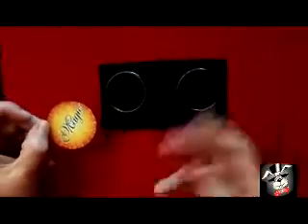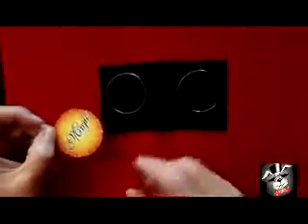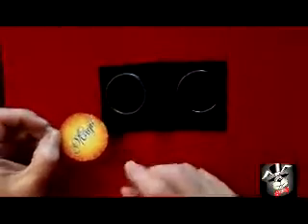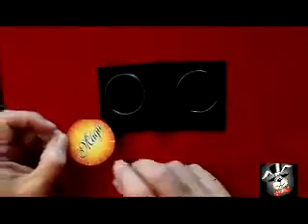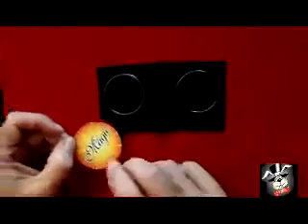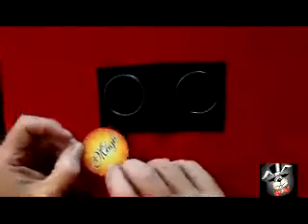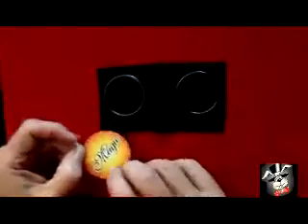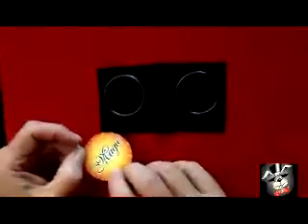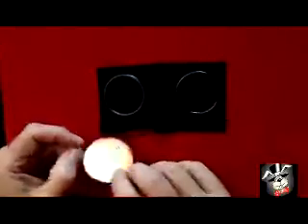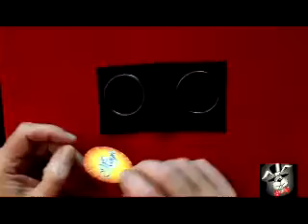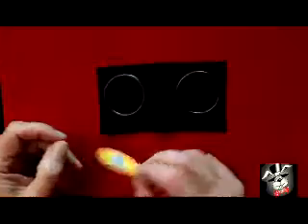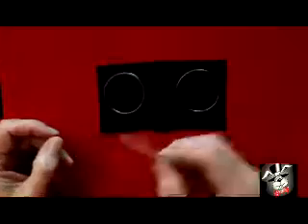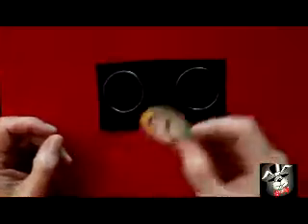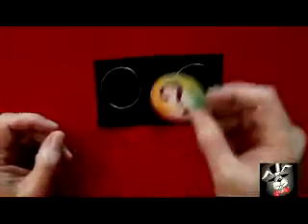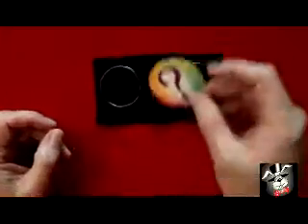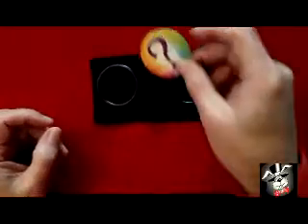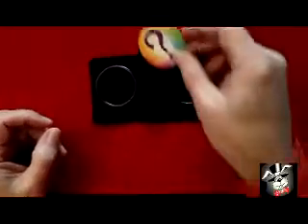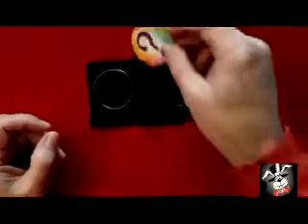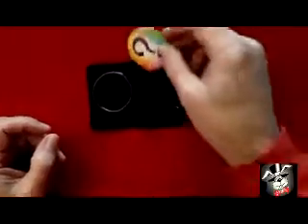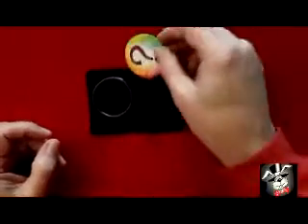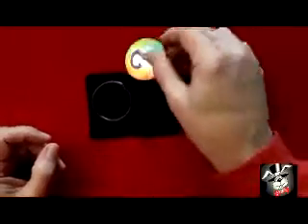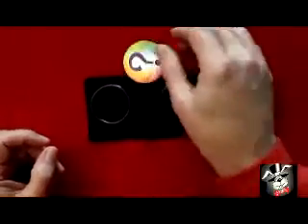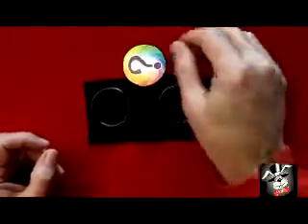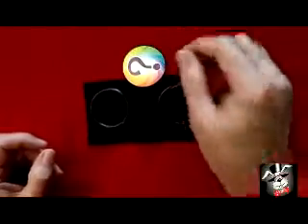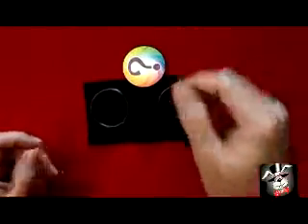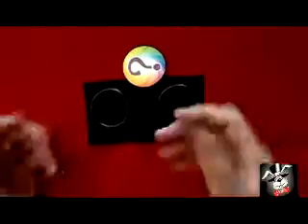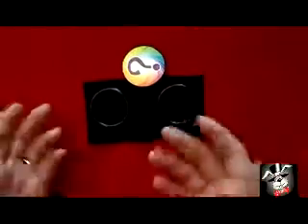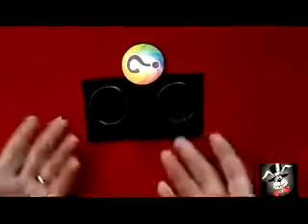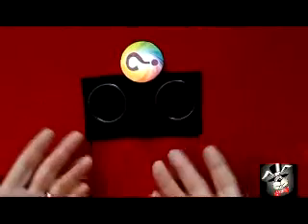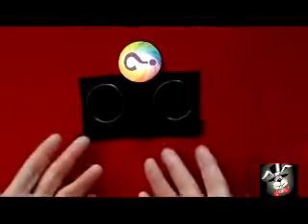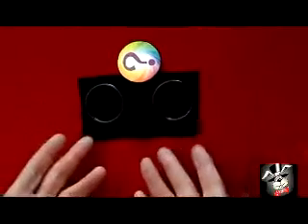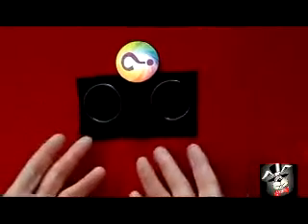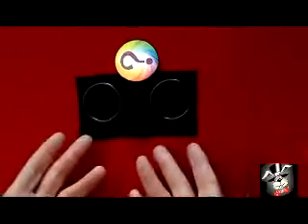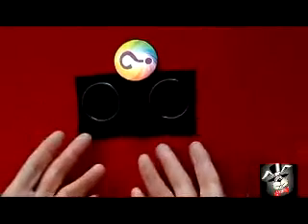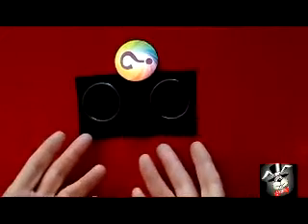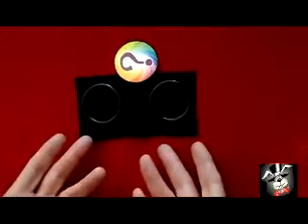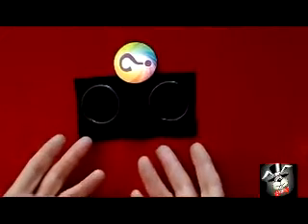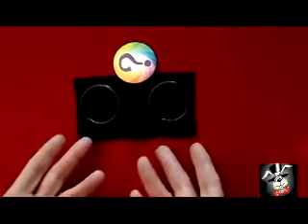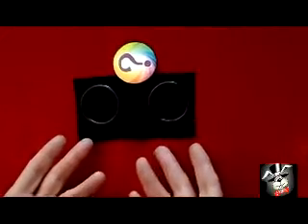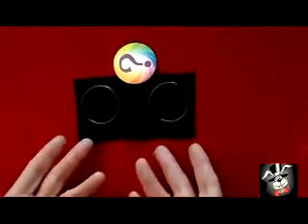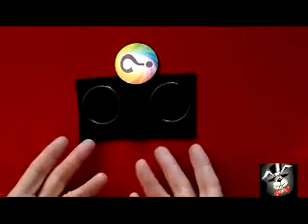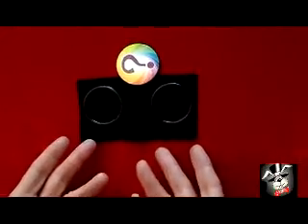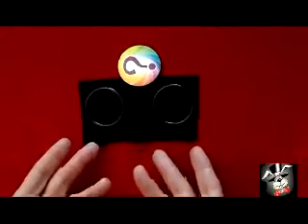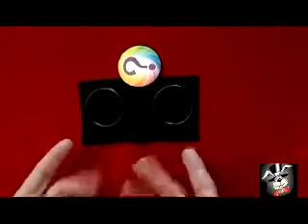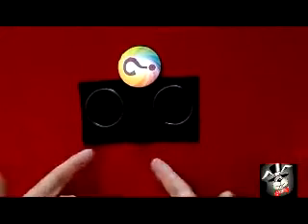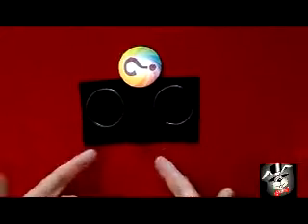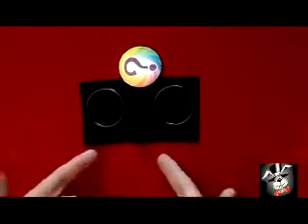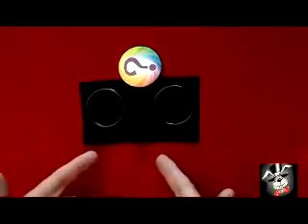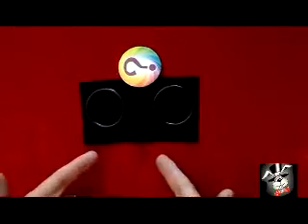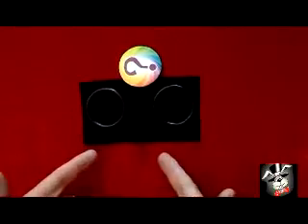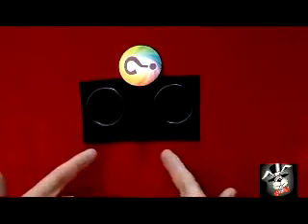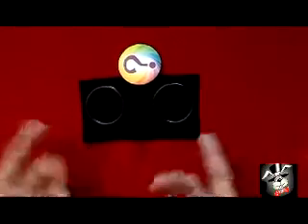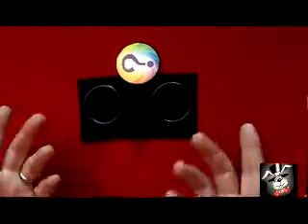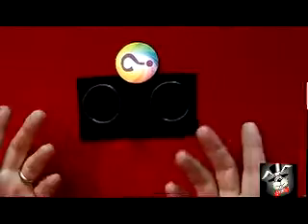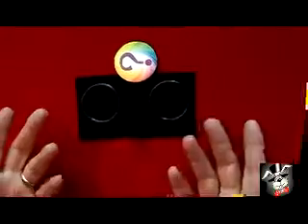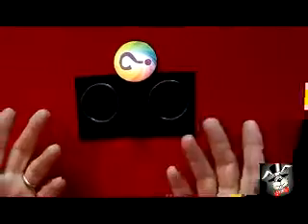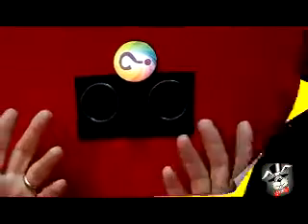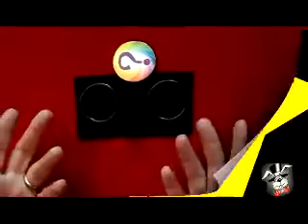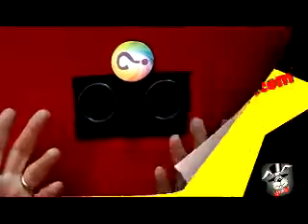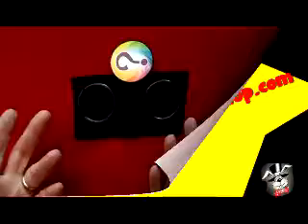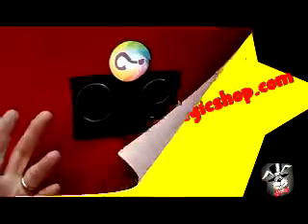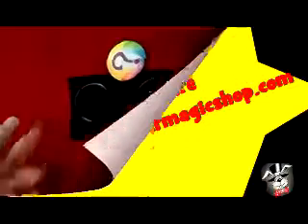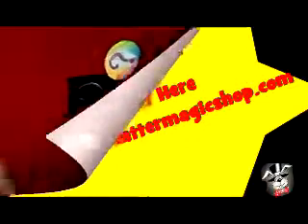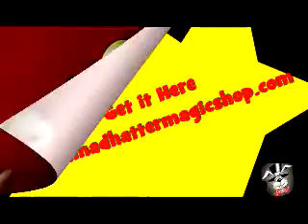Chinese Ring Illusion — great little trick. You can get that at Mad Hatter Magic Shop. Great price, great for any age.